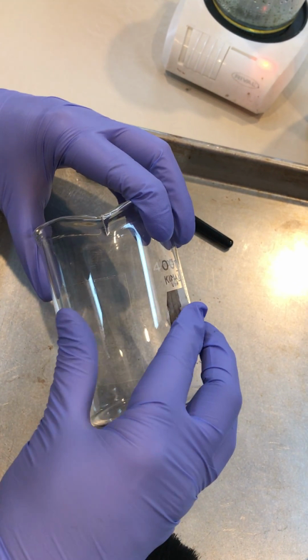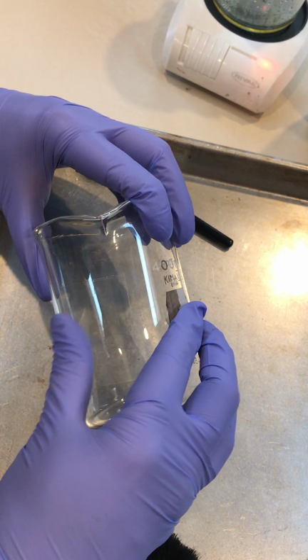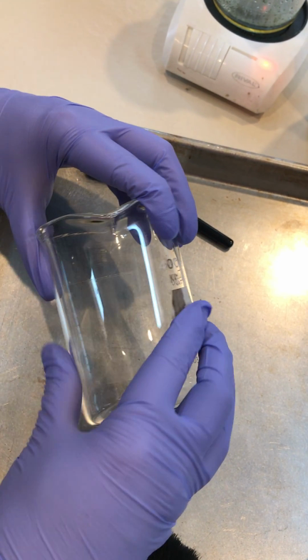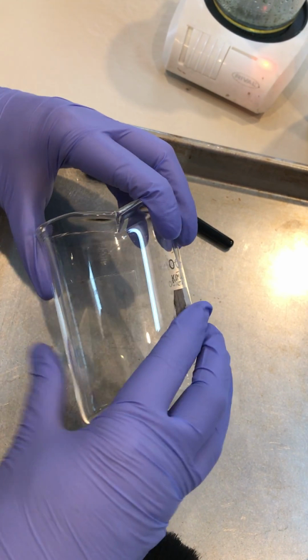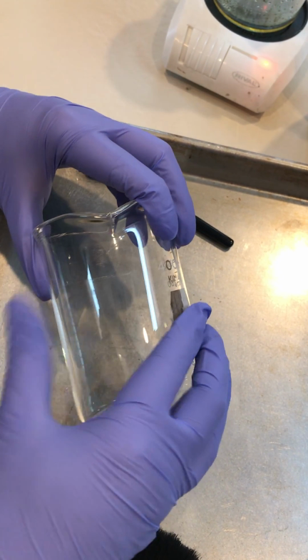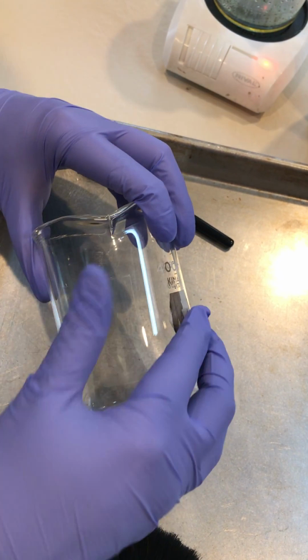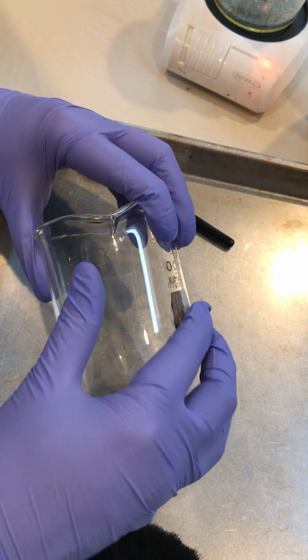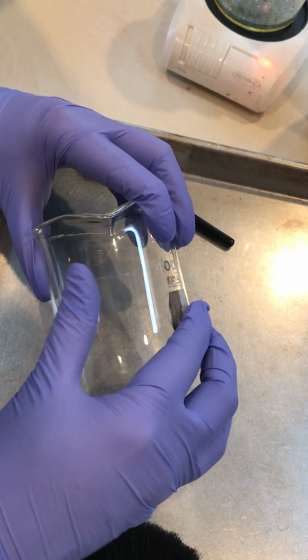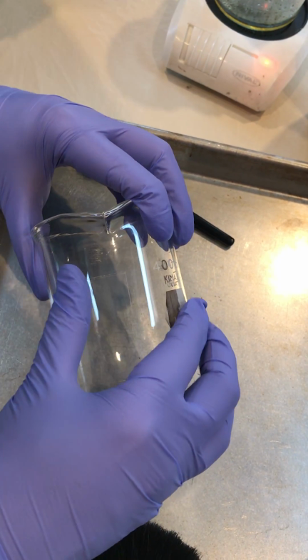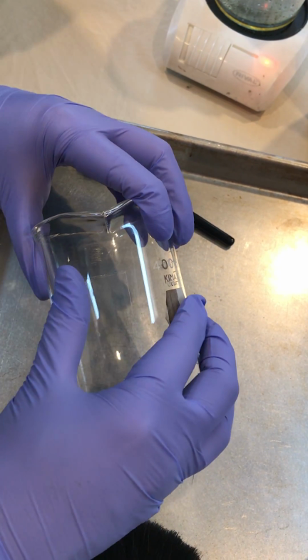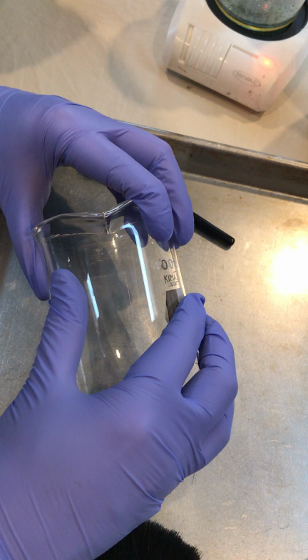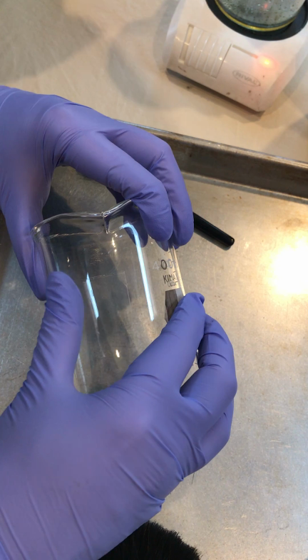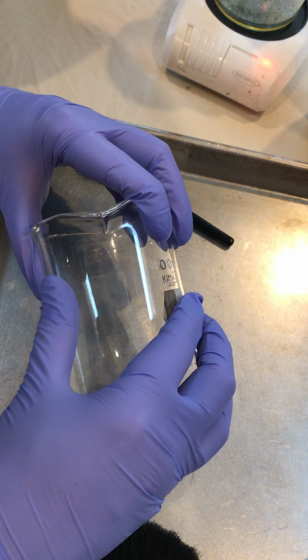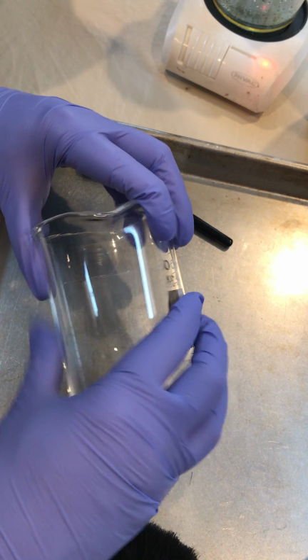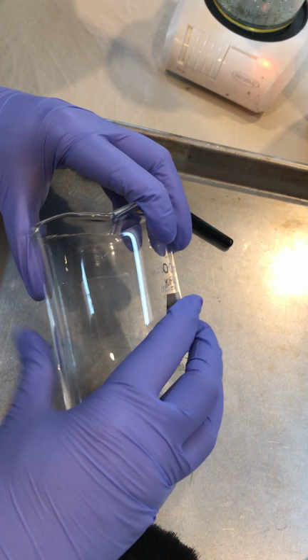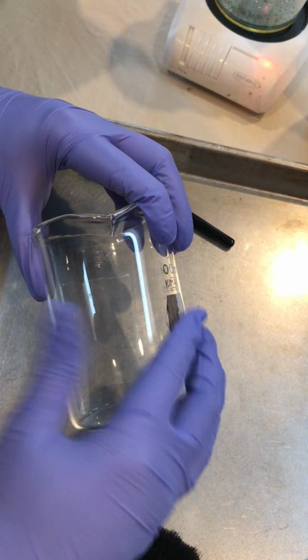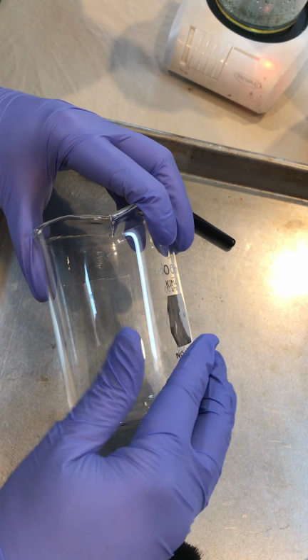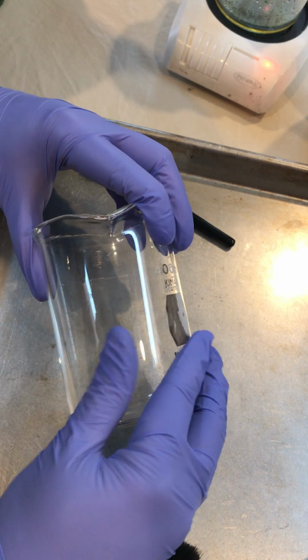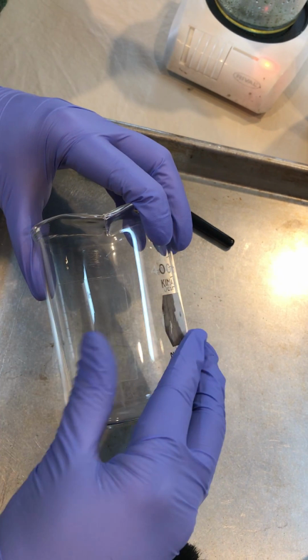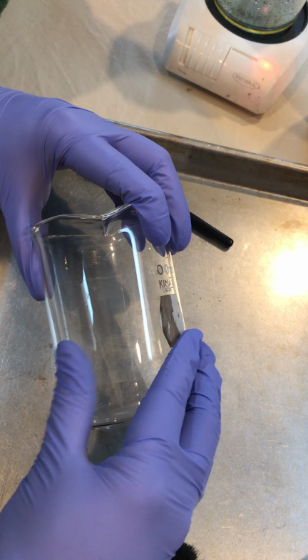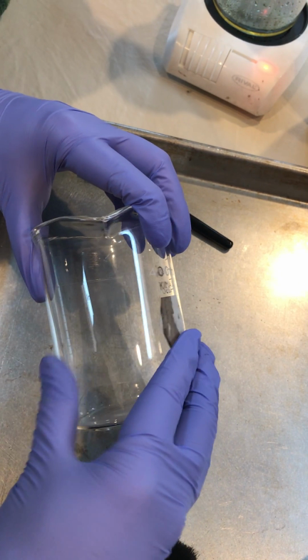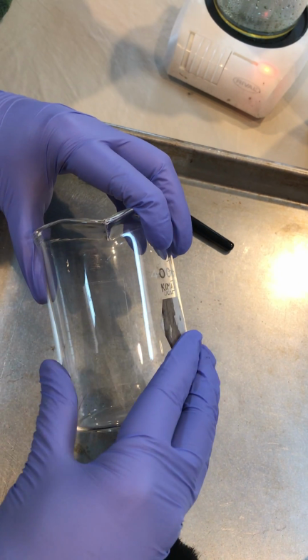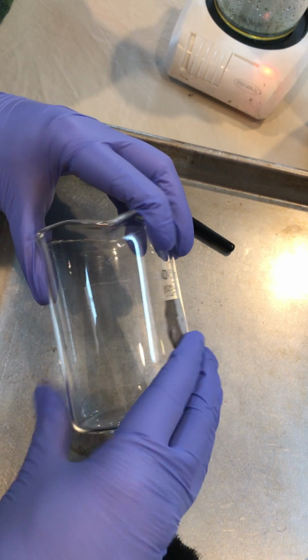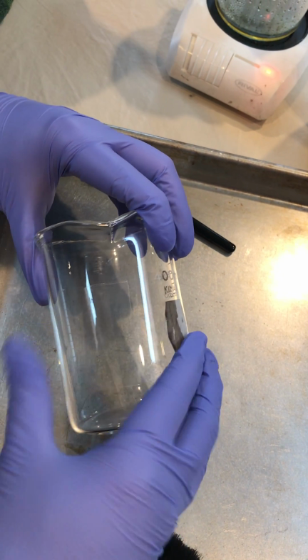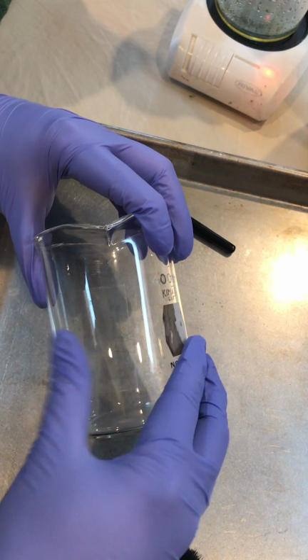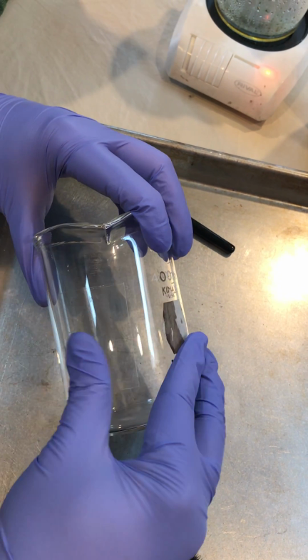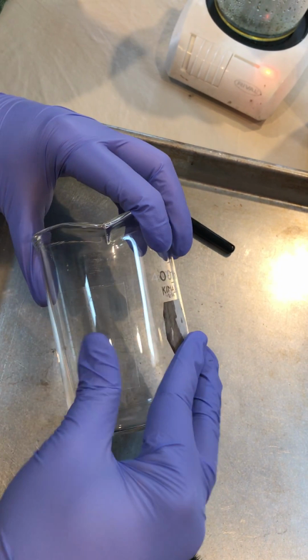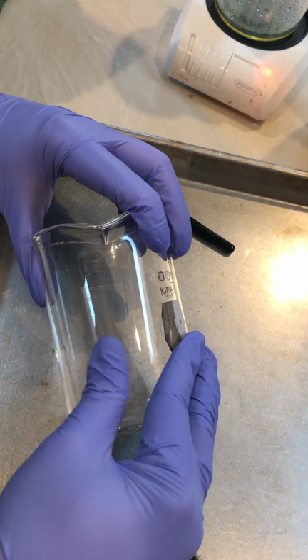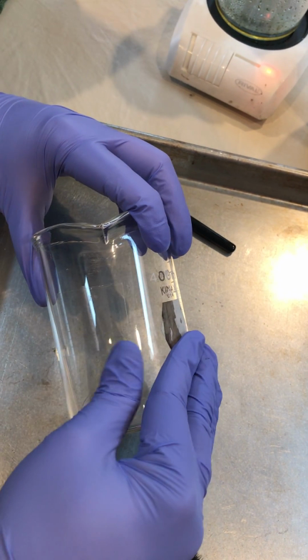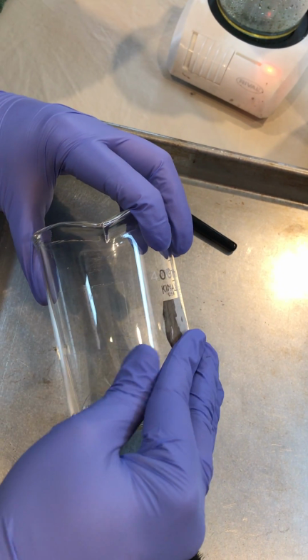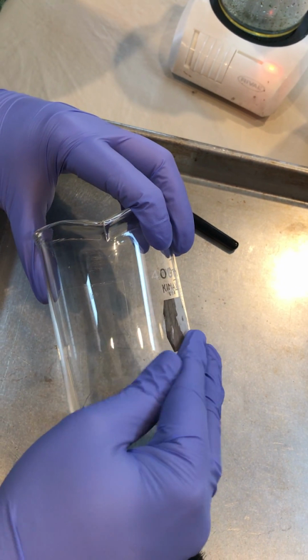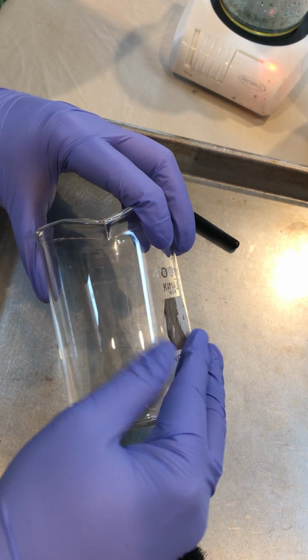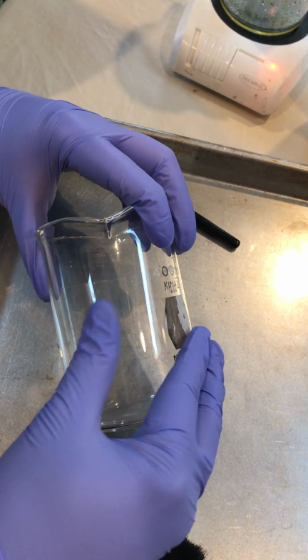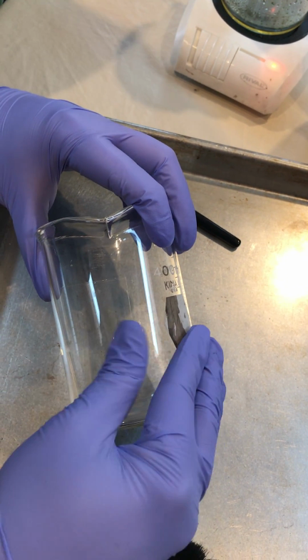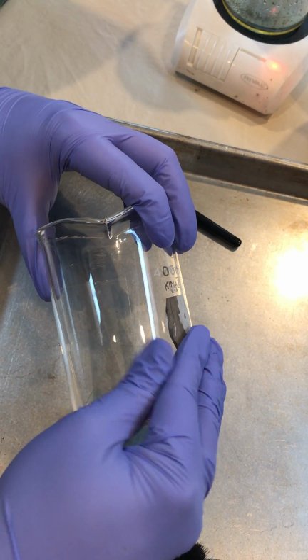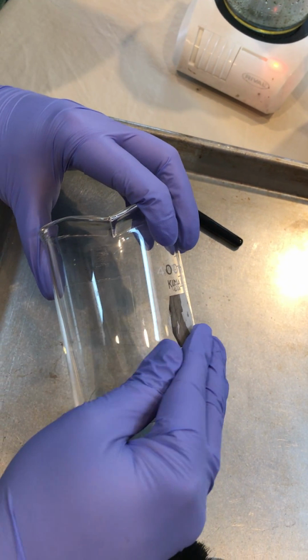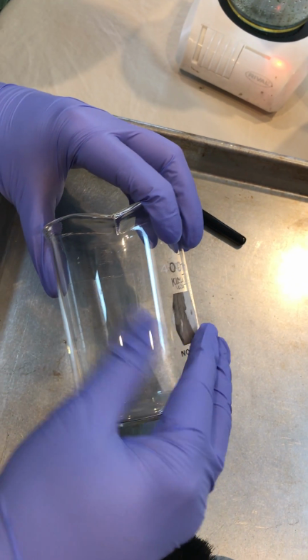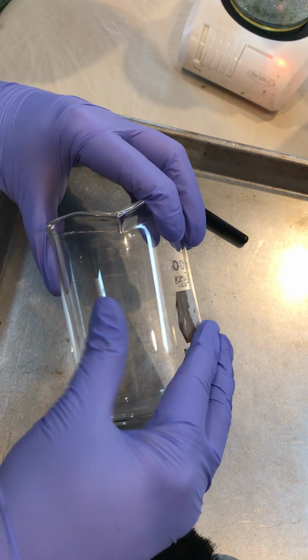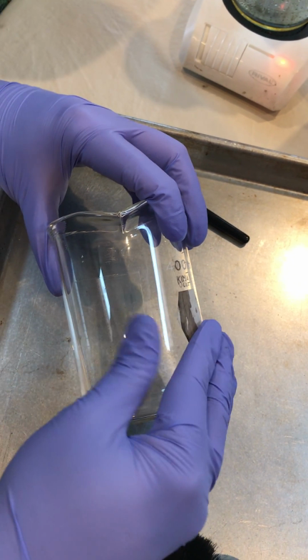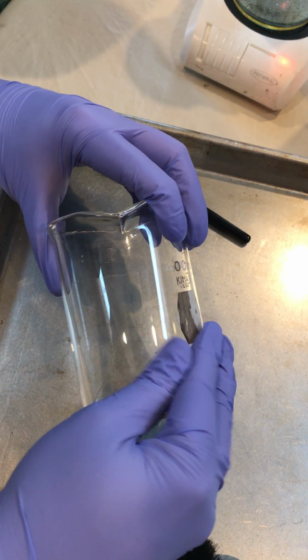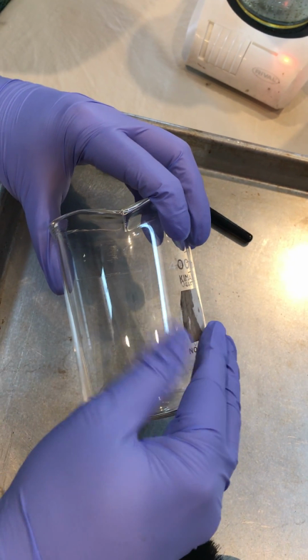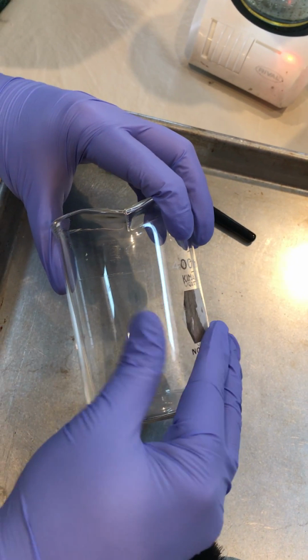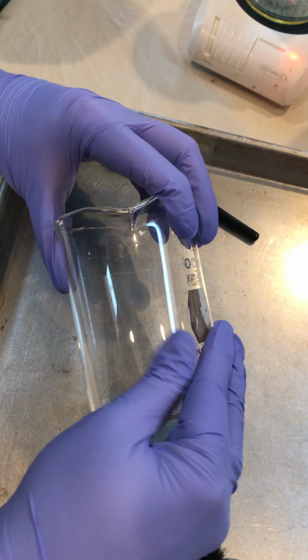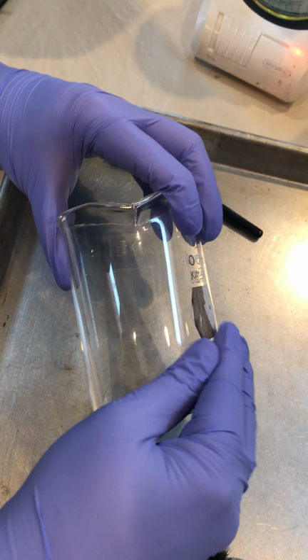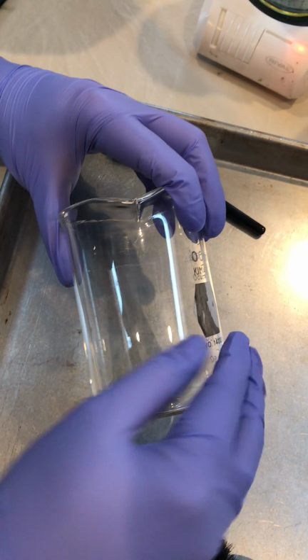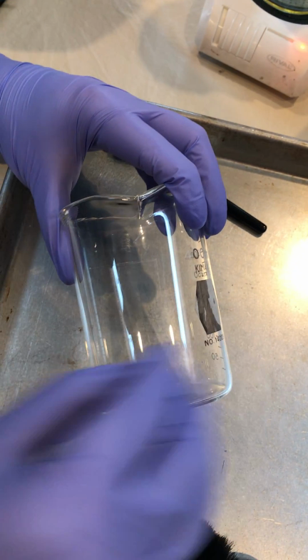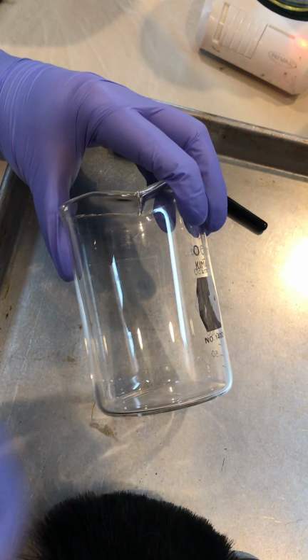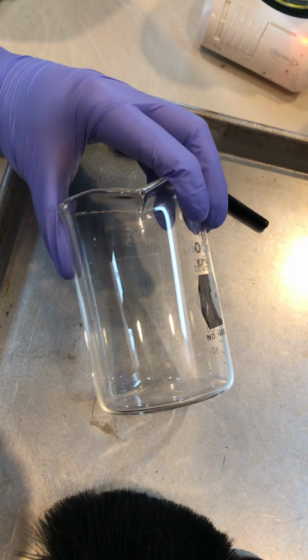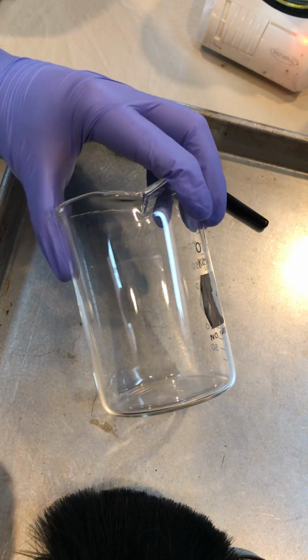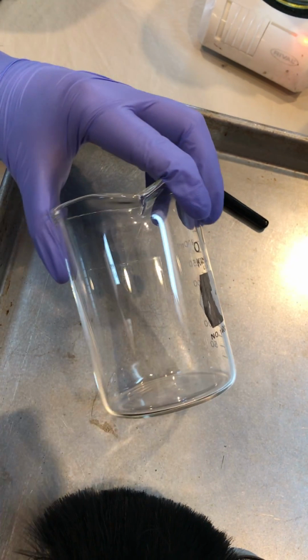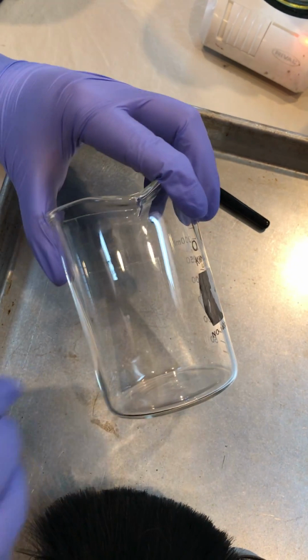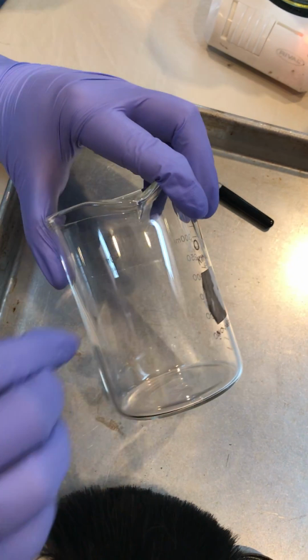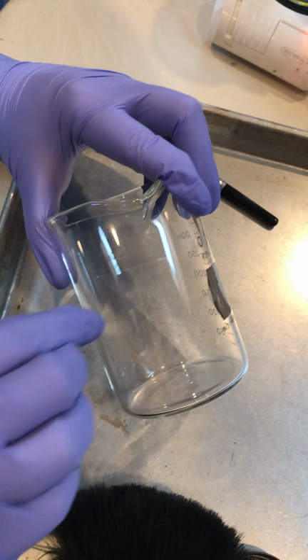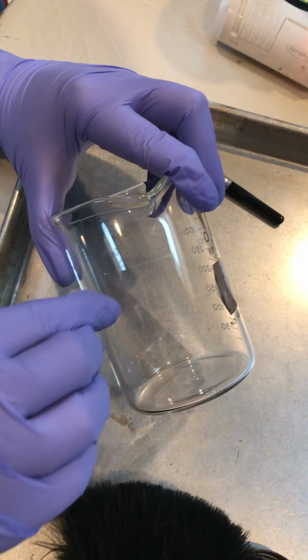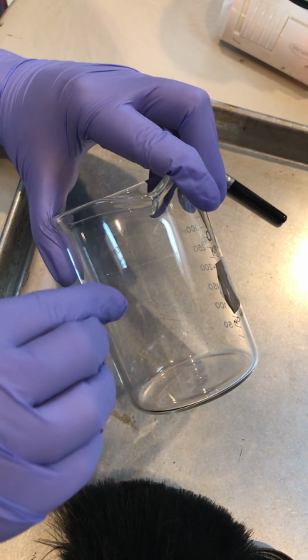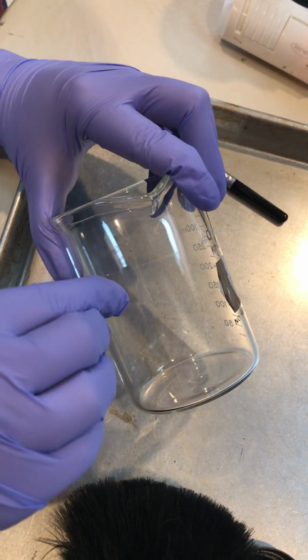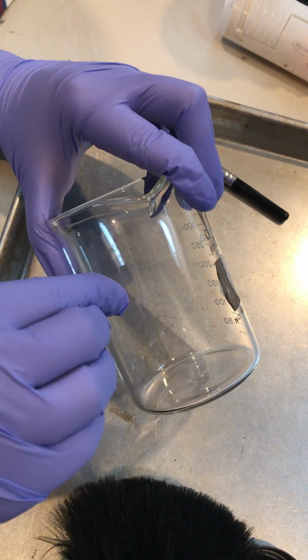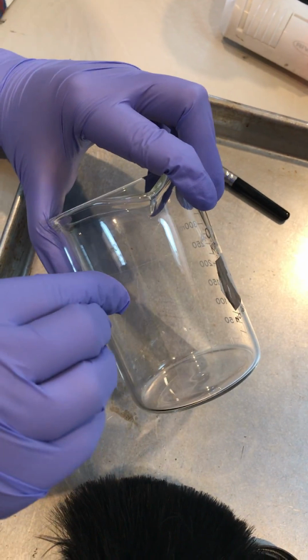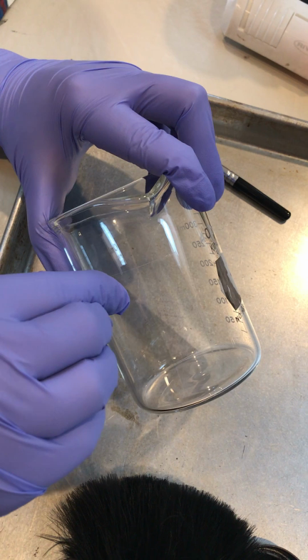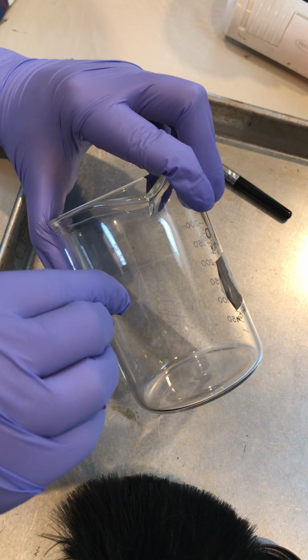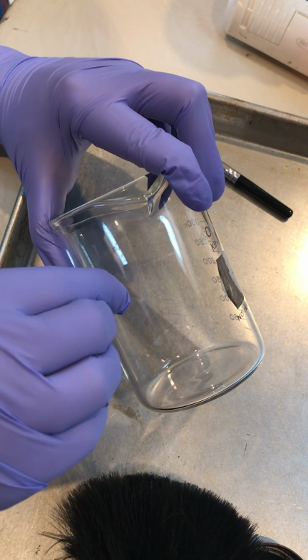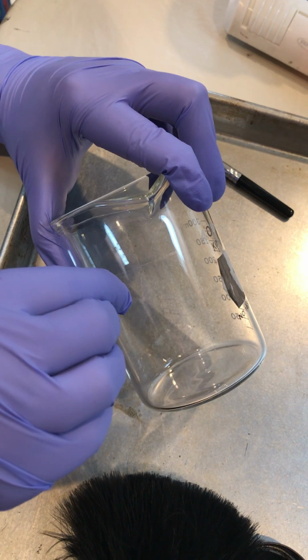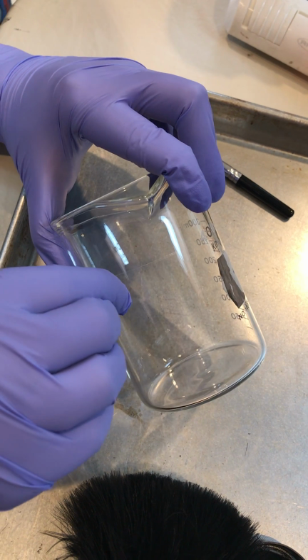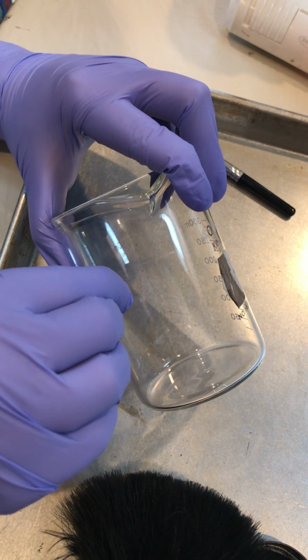Be careful to smooth the tape down, trying not to get any bubbles in the print itself. Then we're going to lift the print.